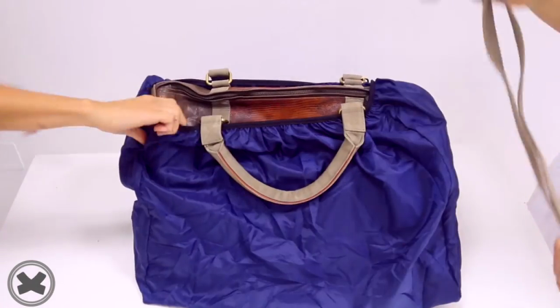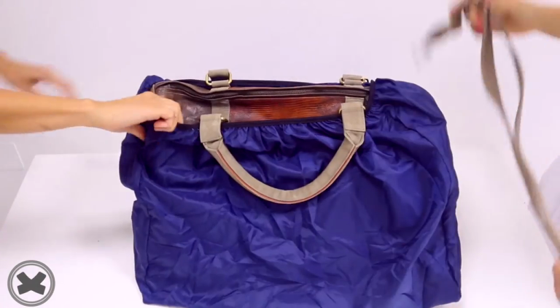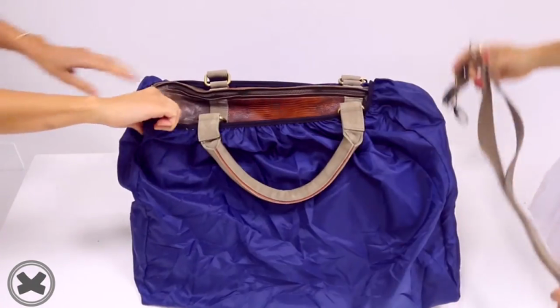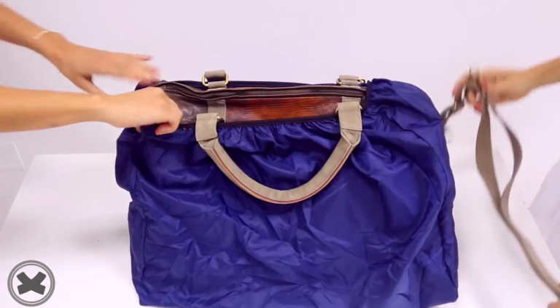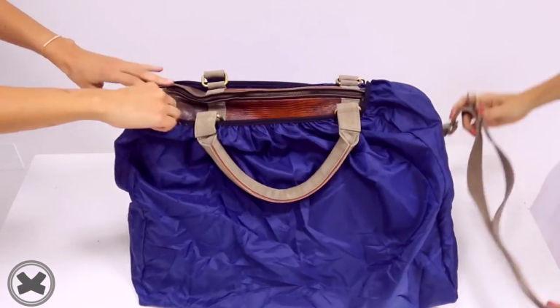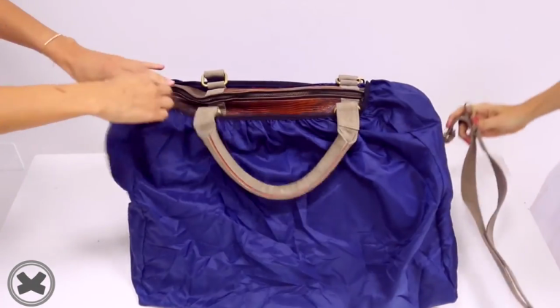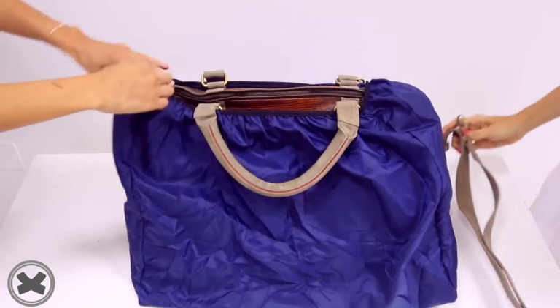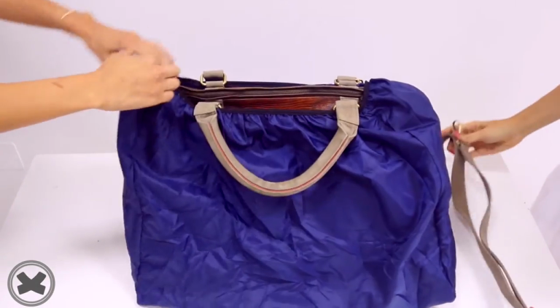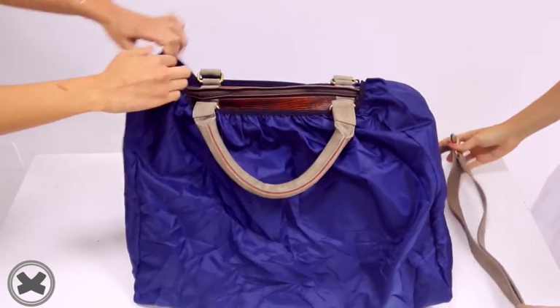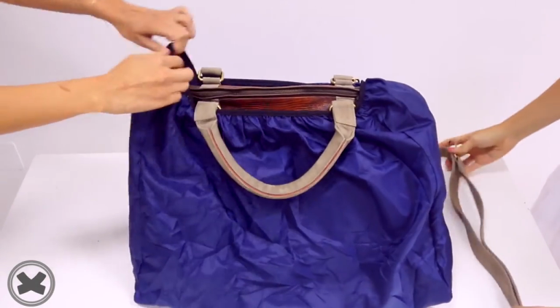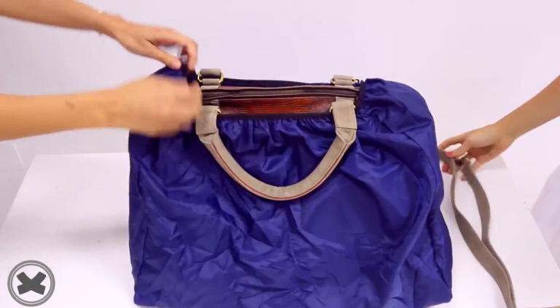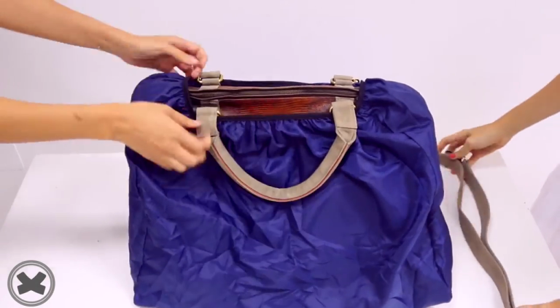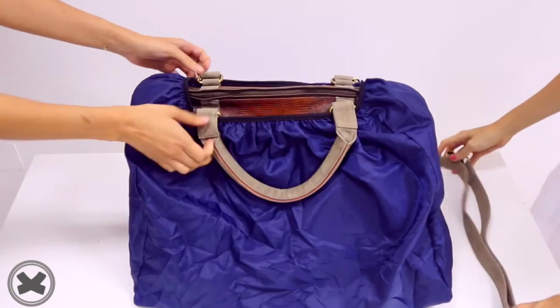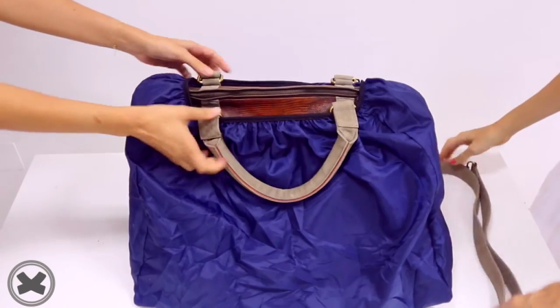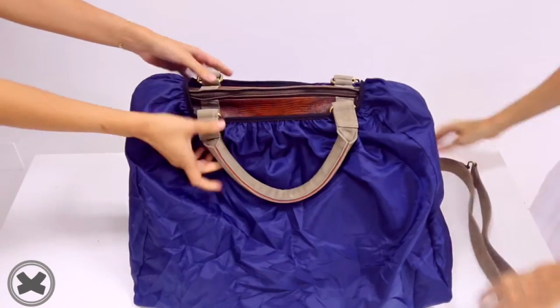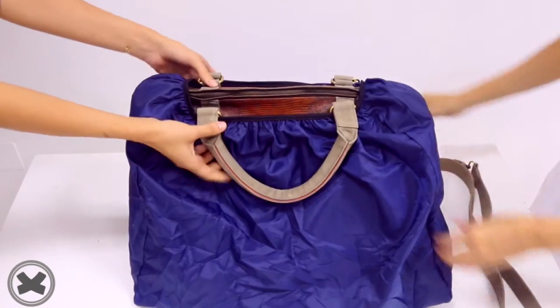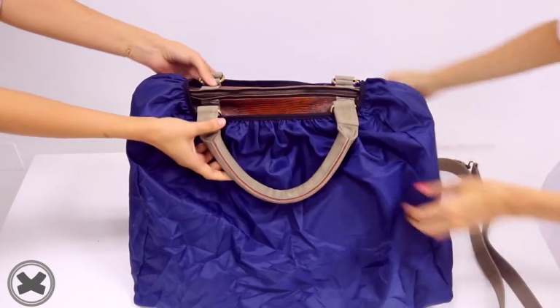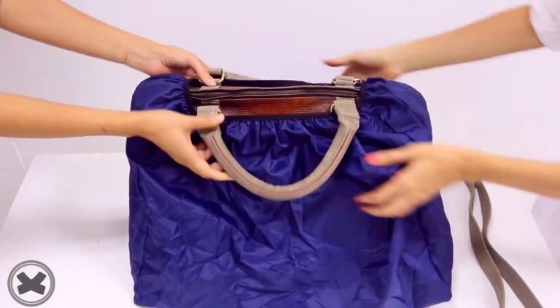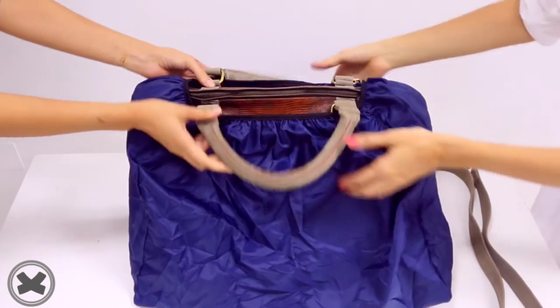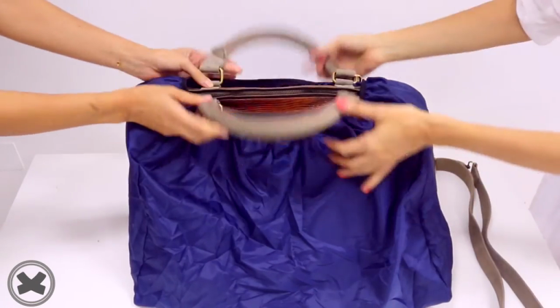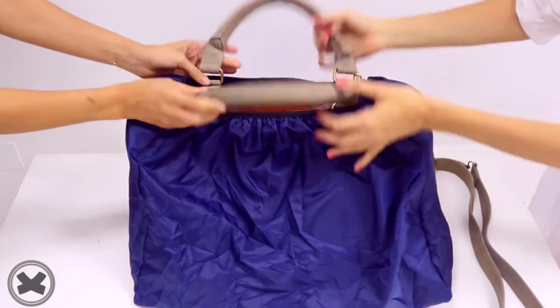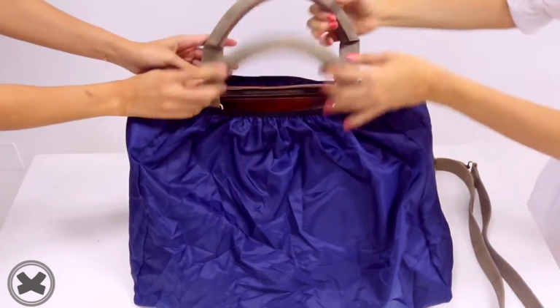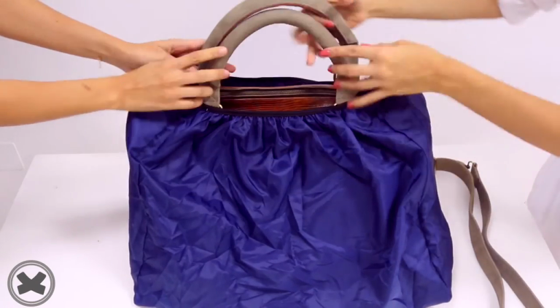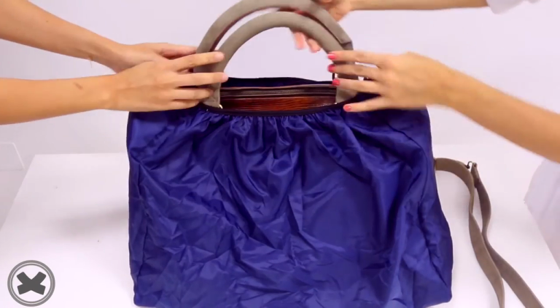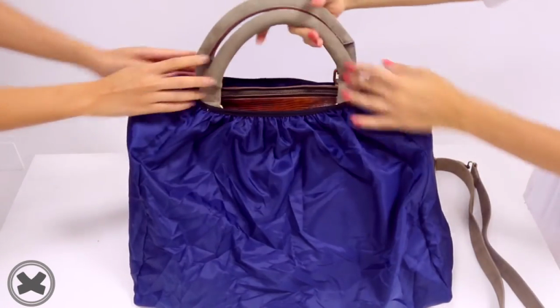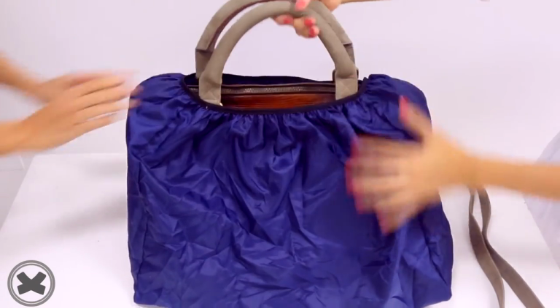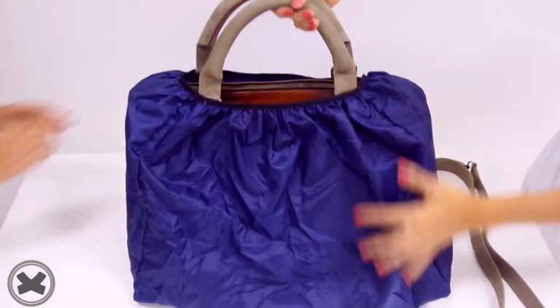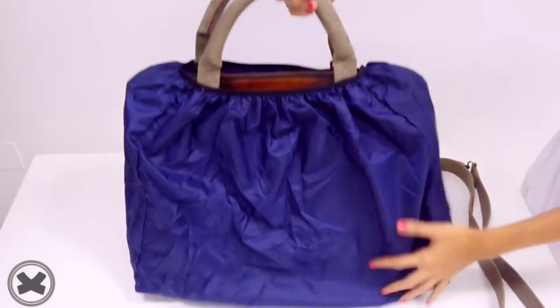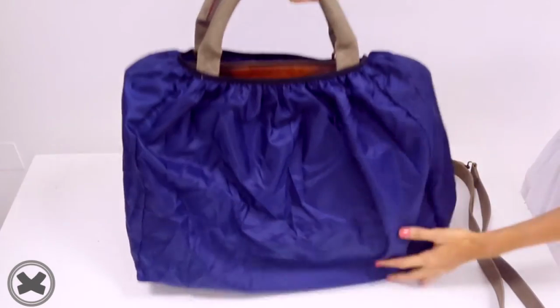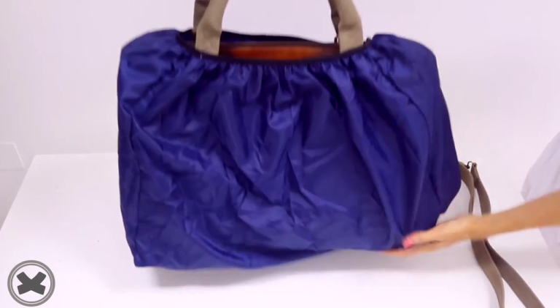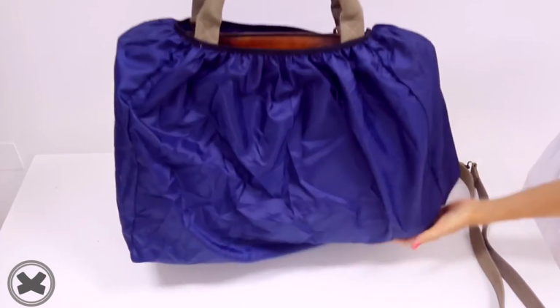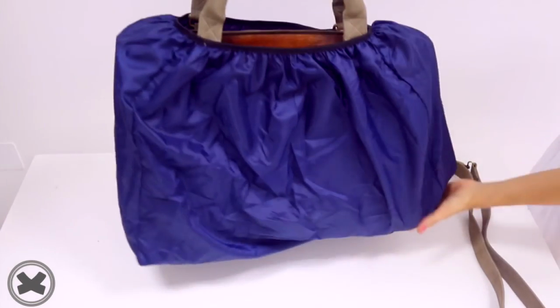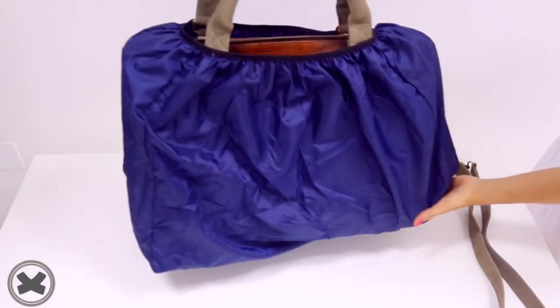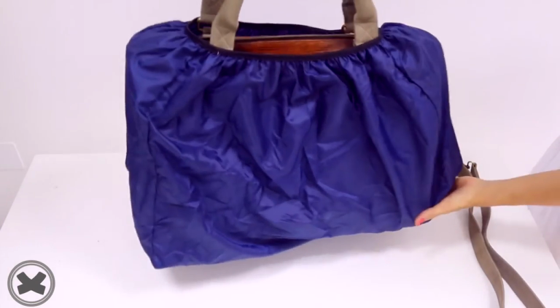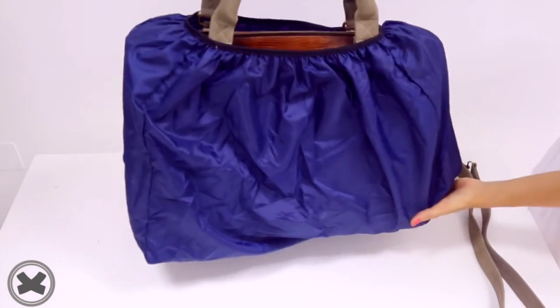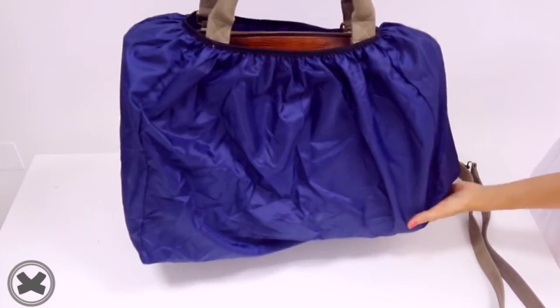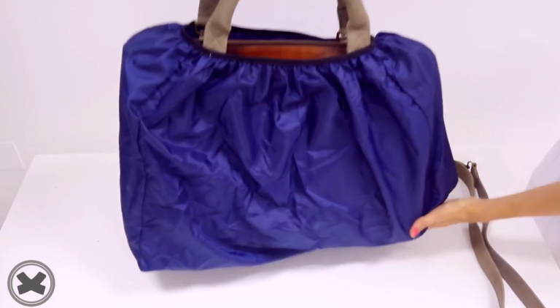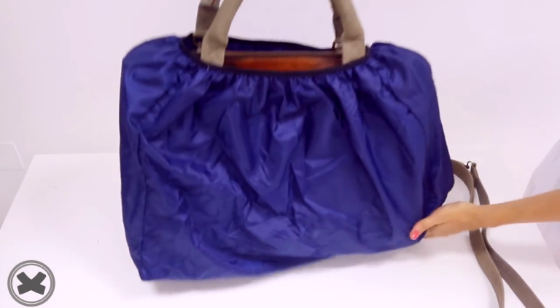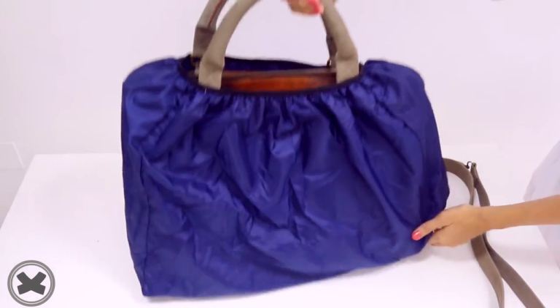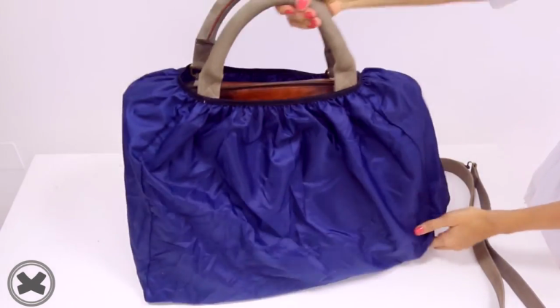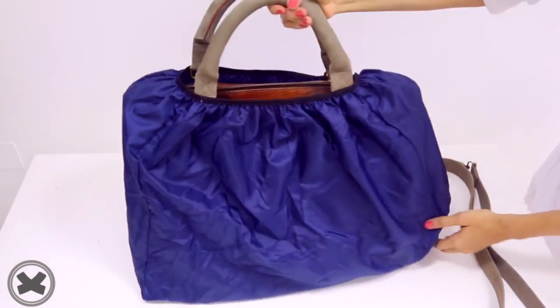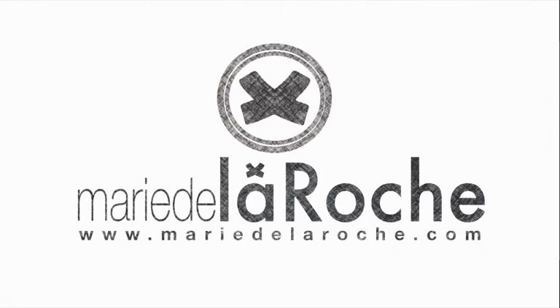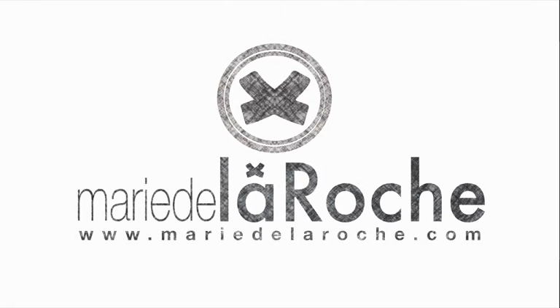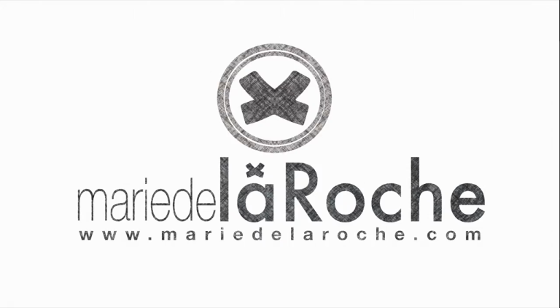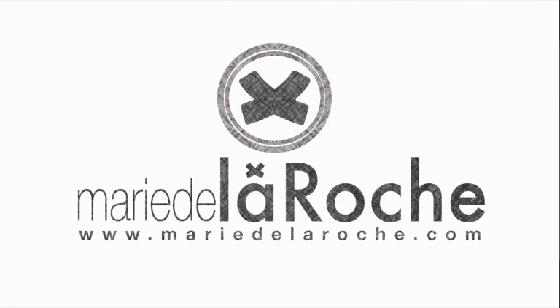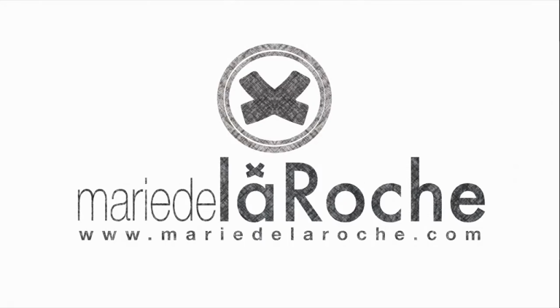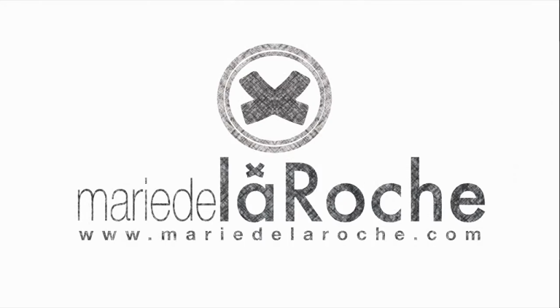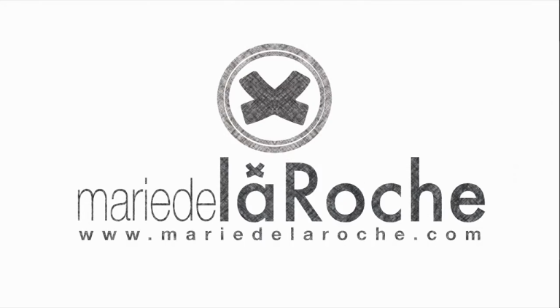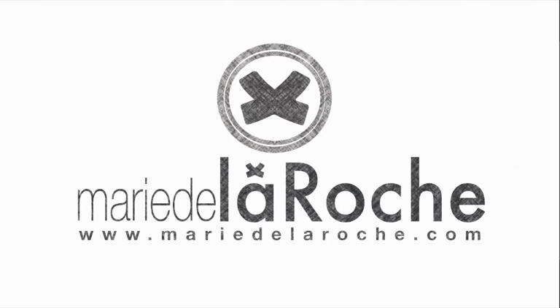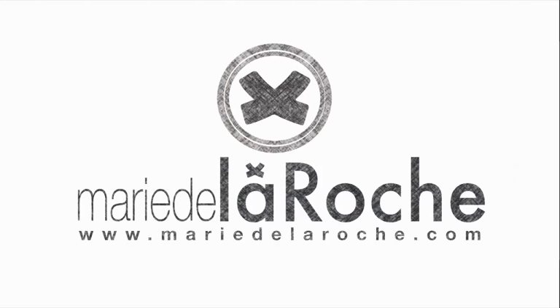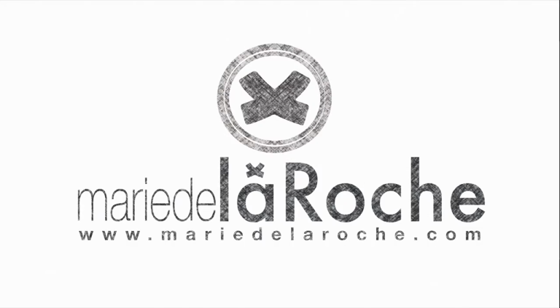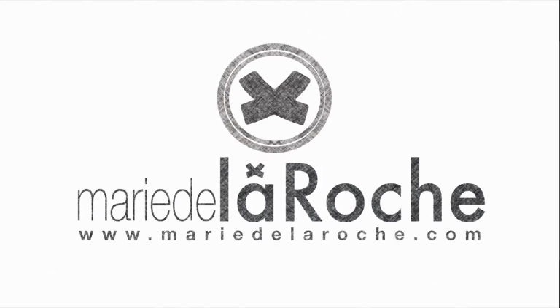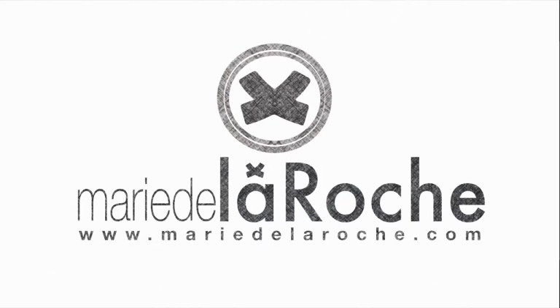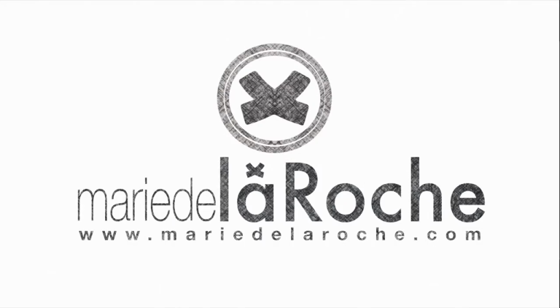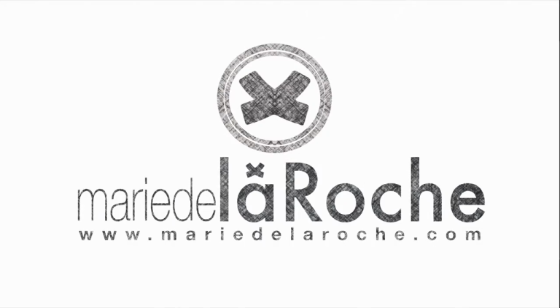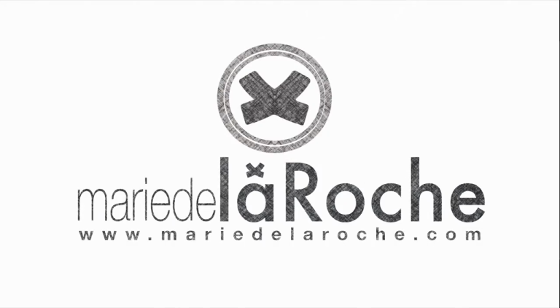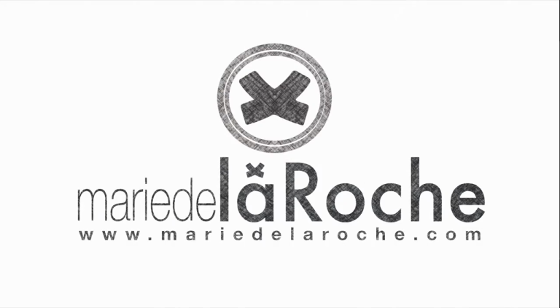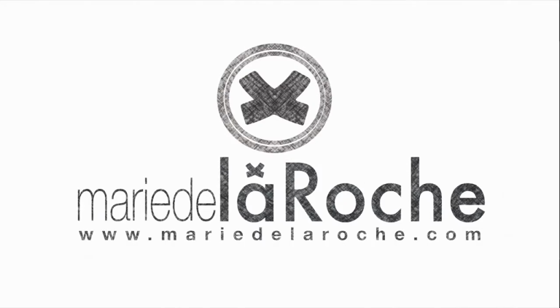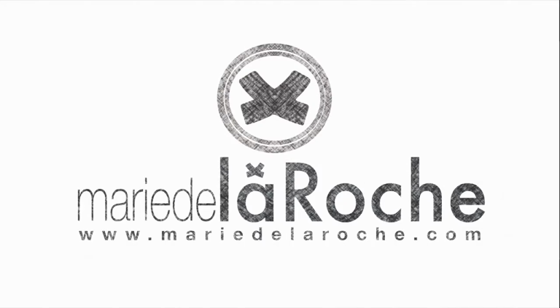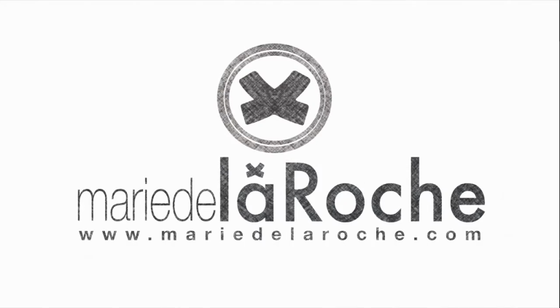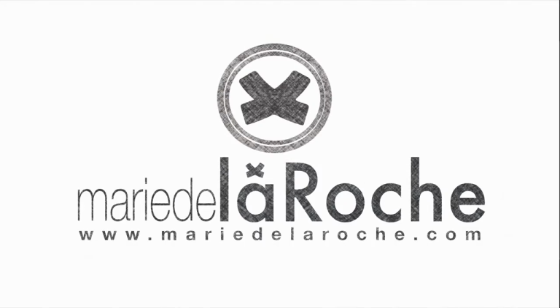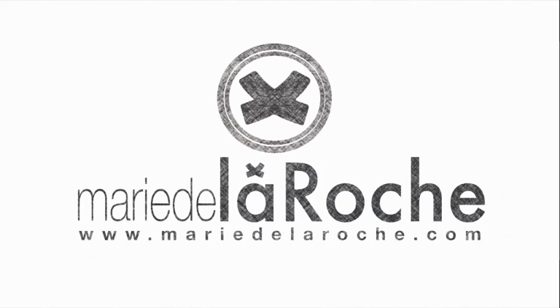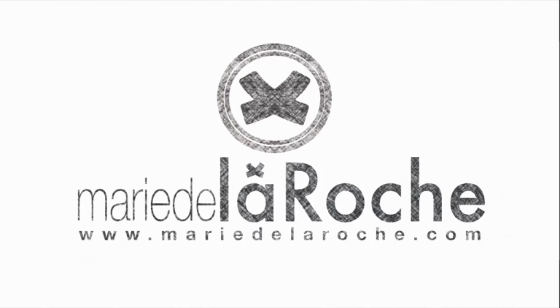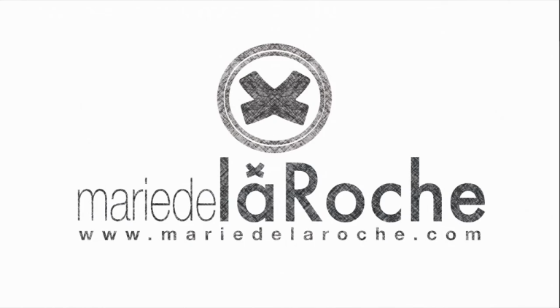We can also remove the shoulder strap and just carry it like this. And that's the duffel bag by Marie de la Roche.